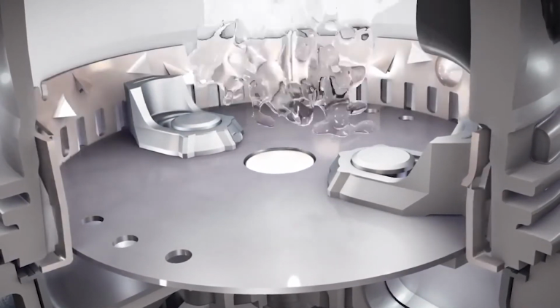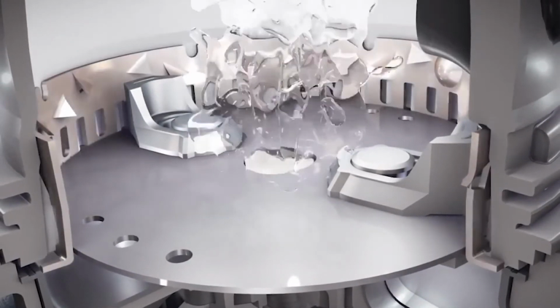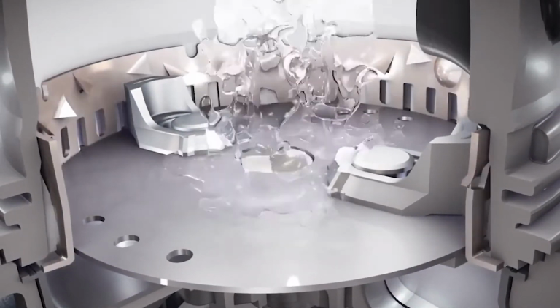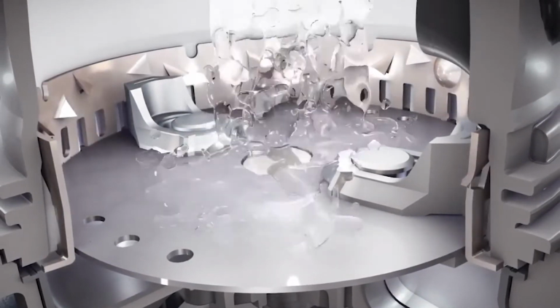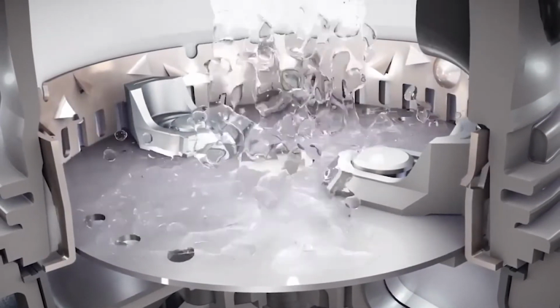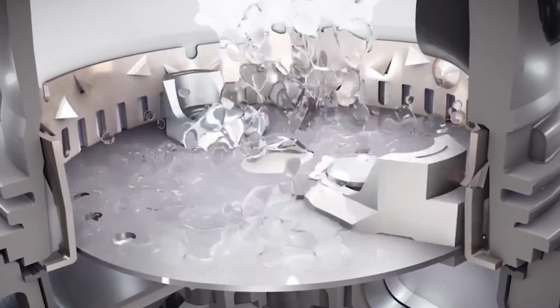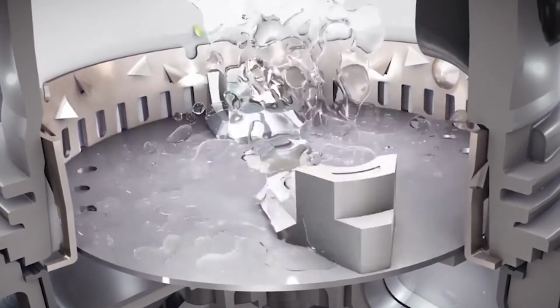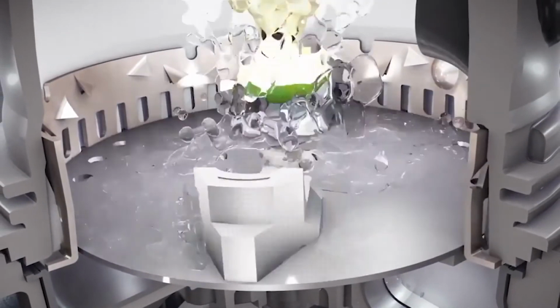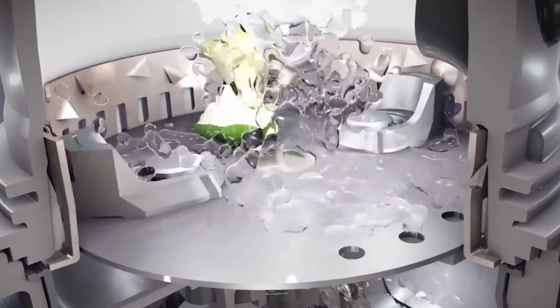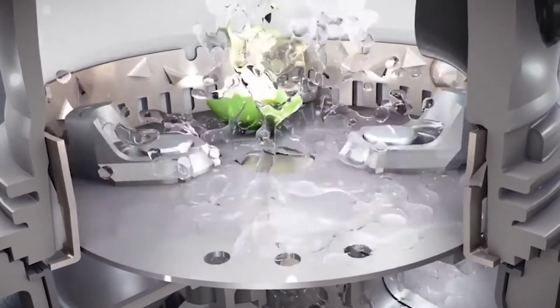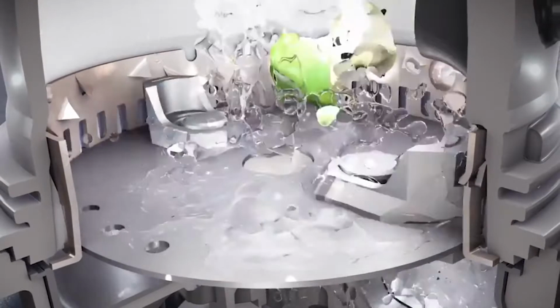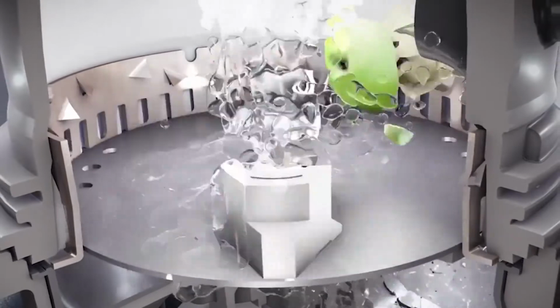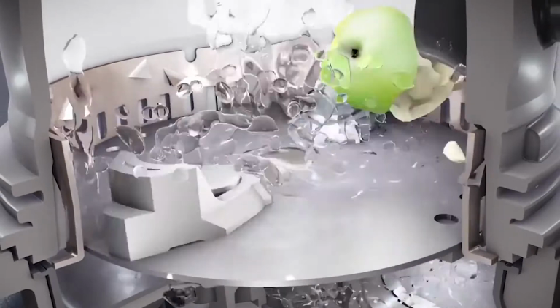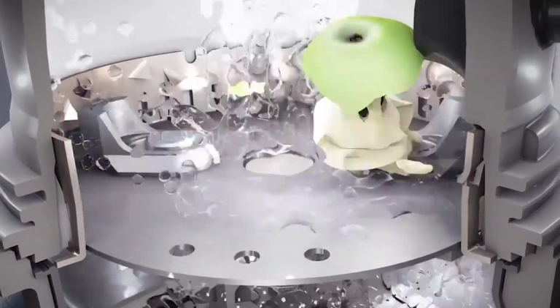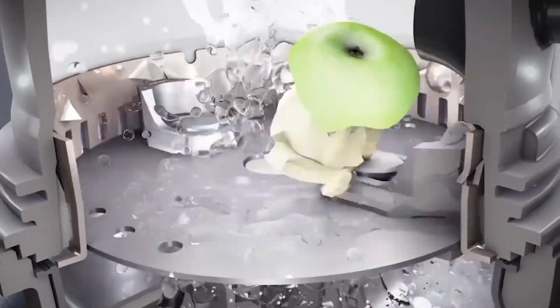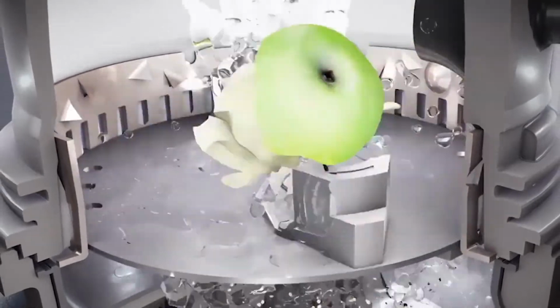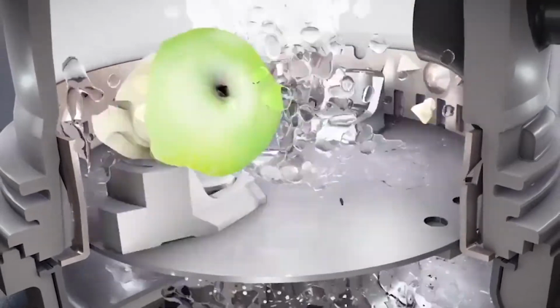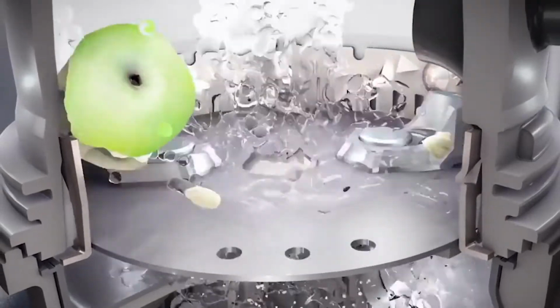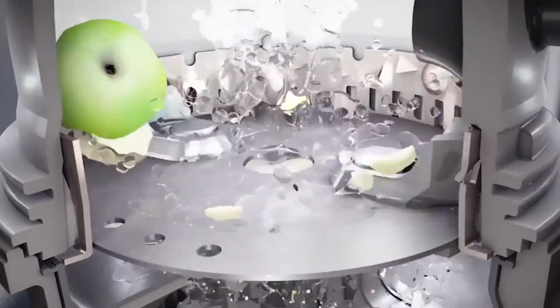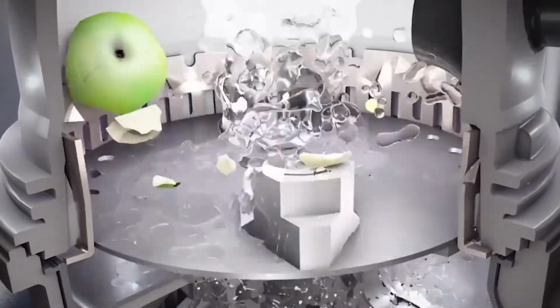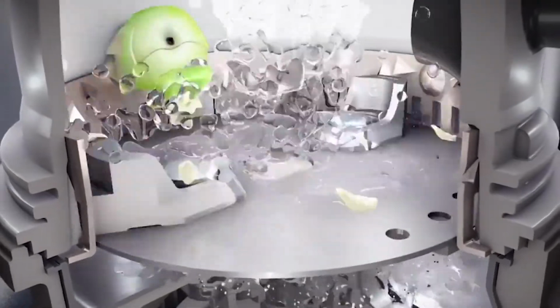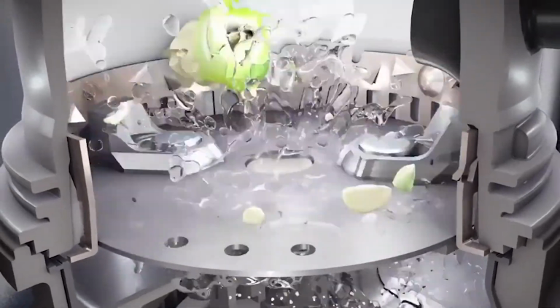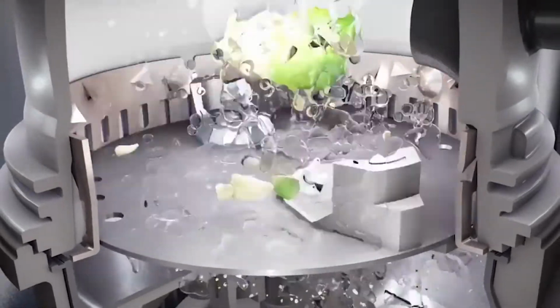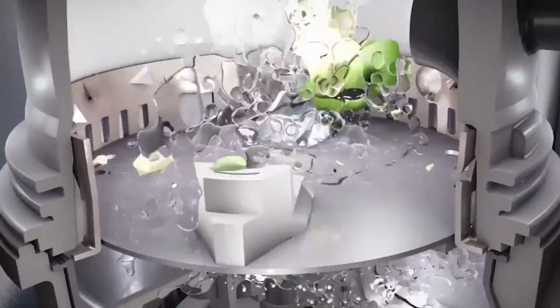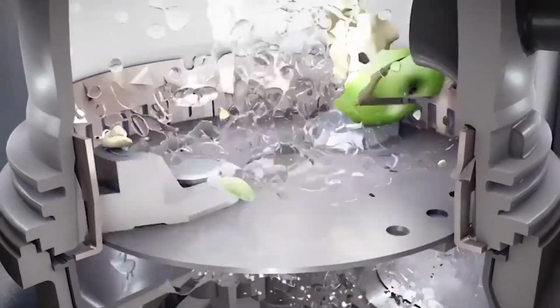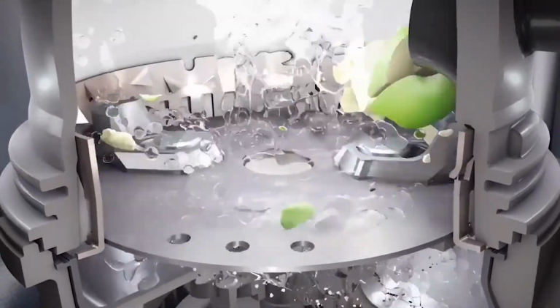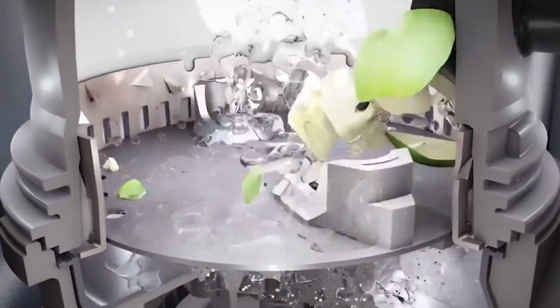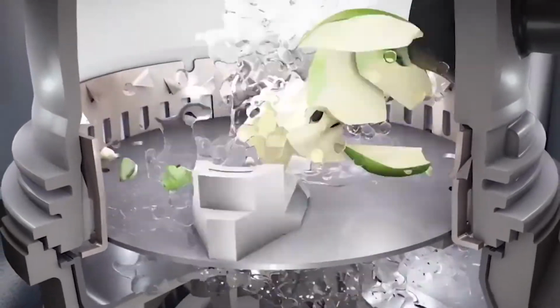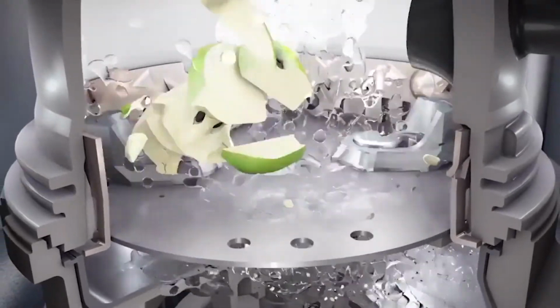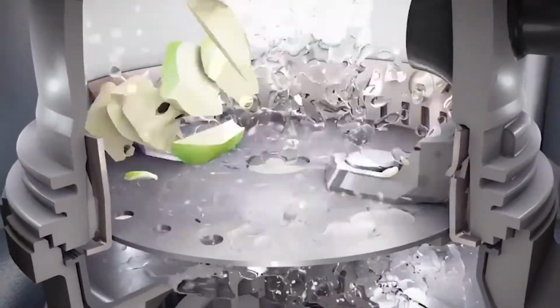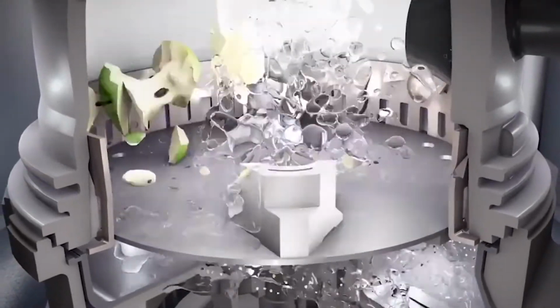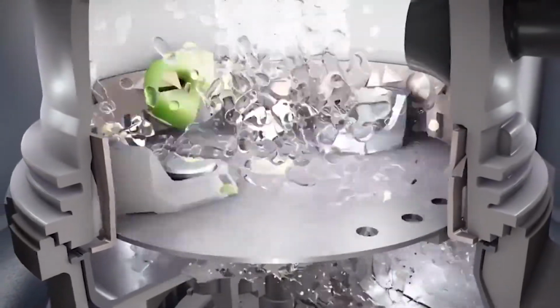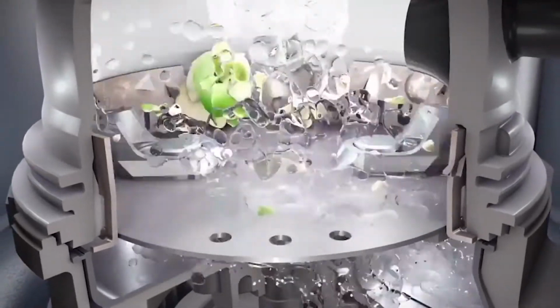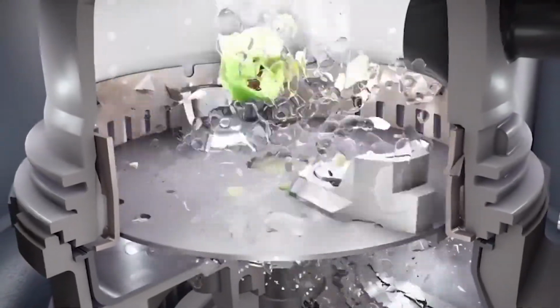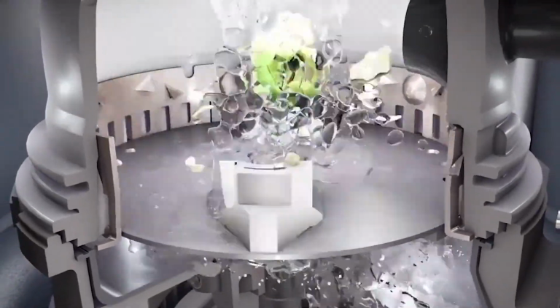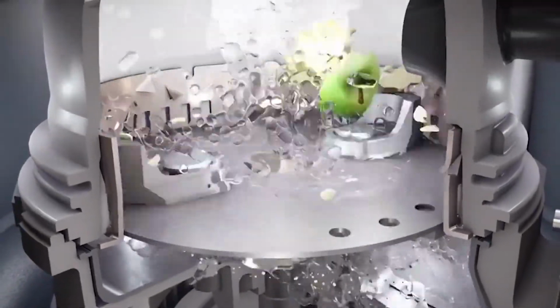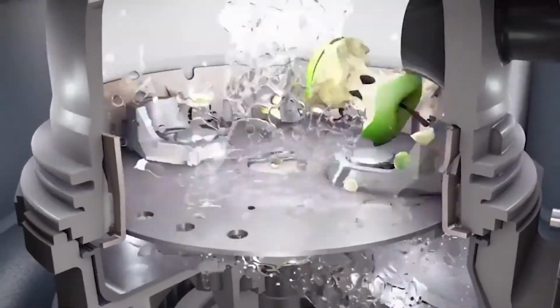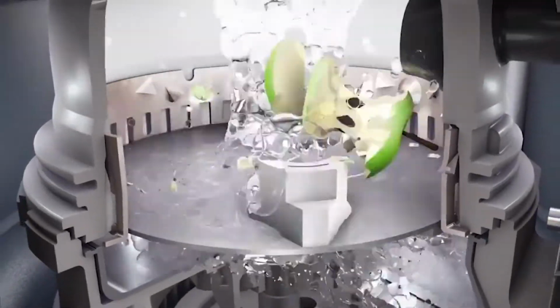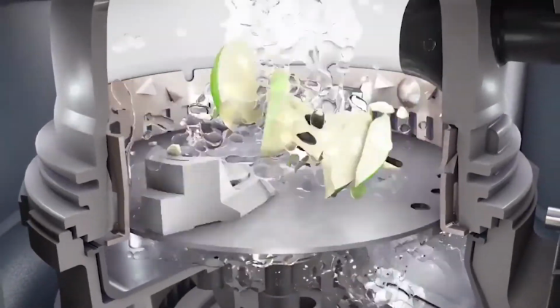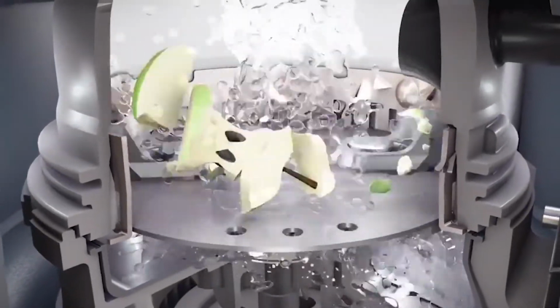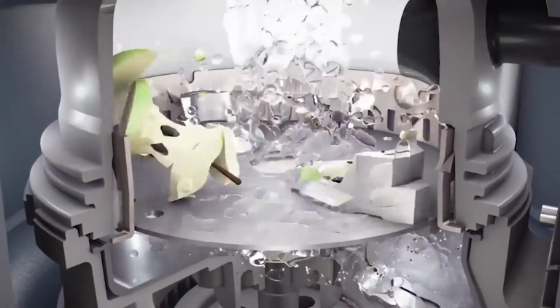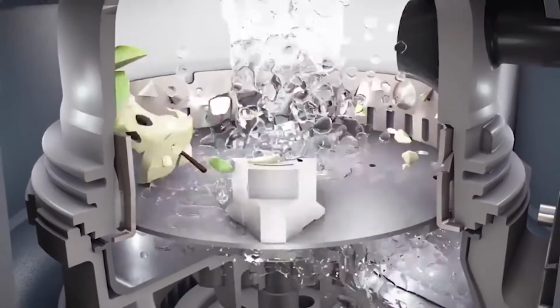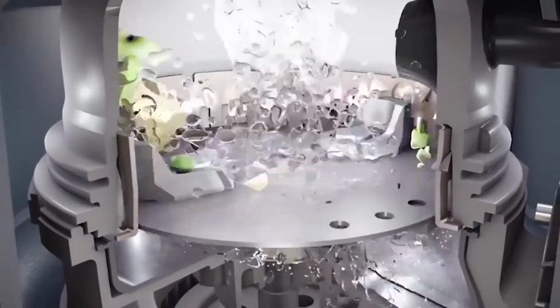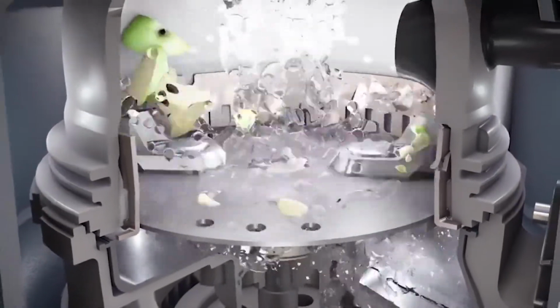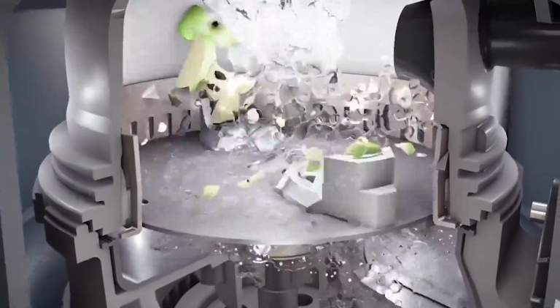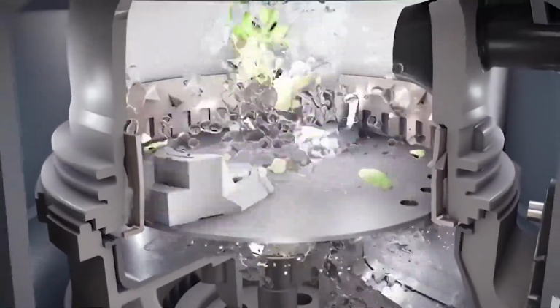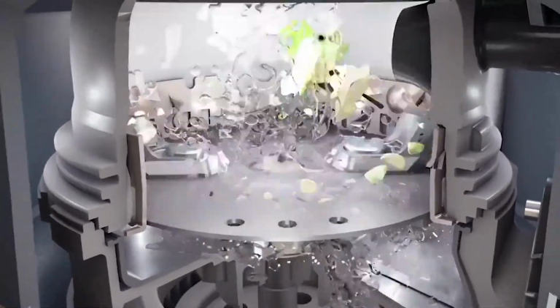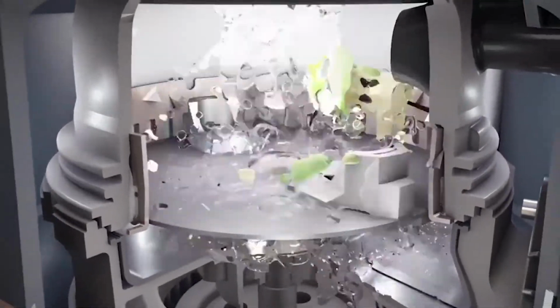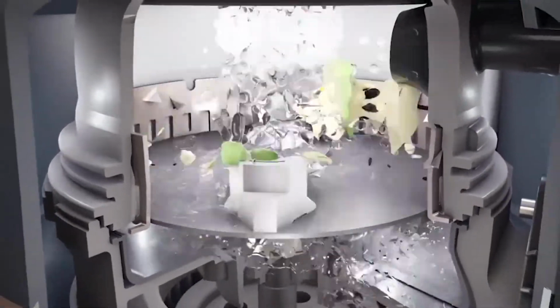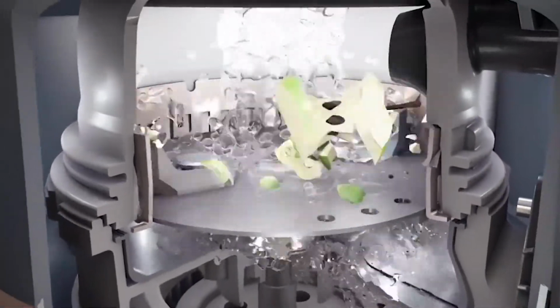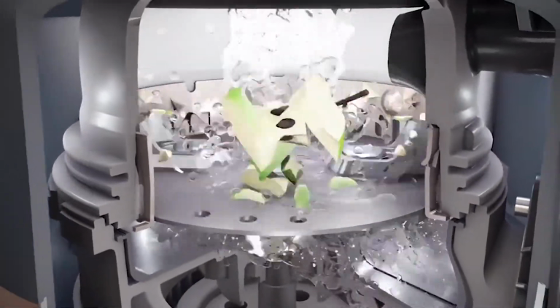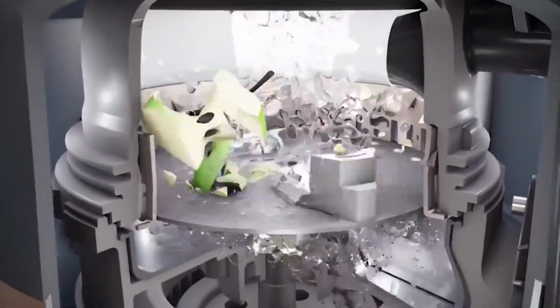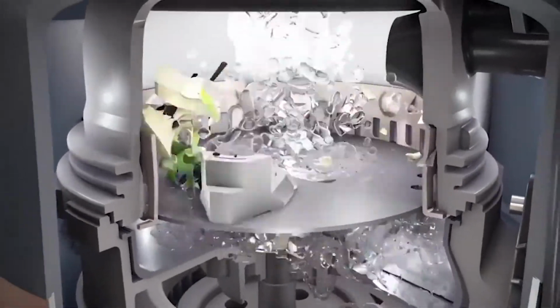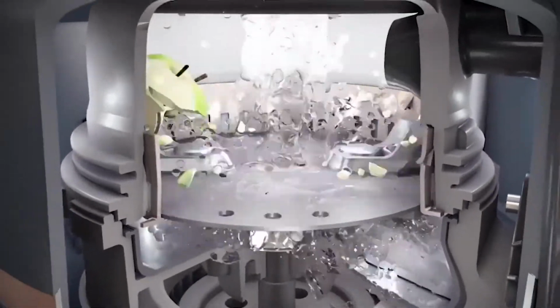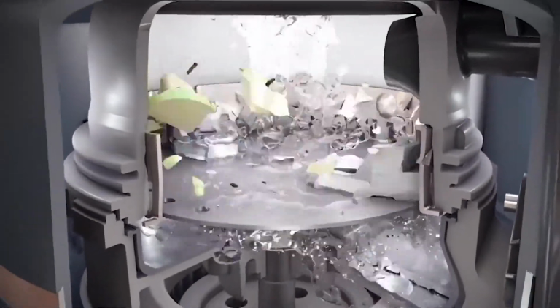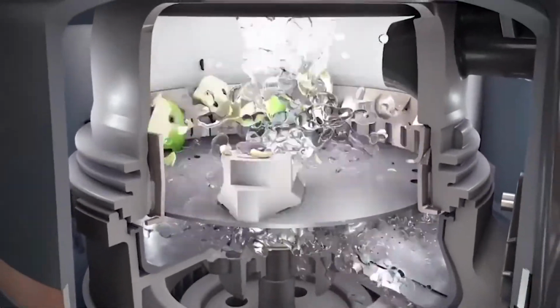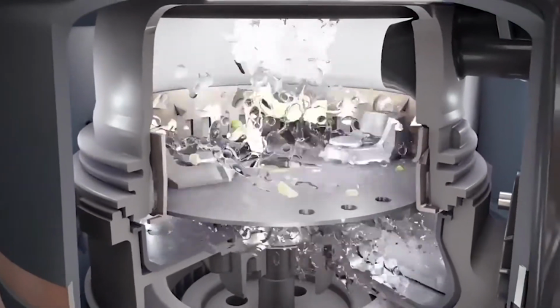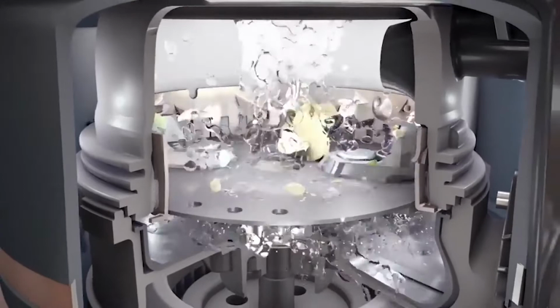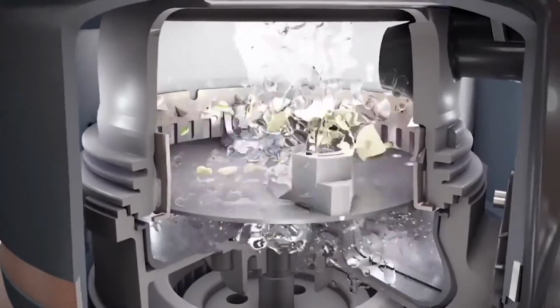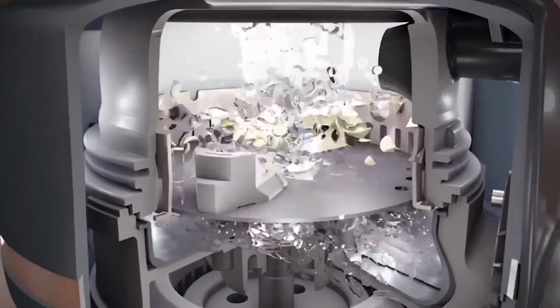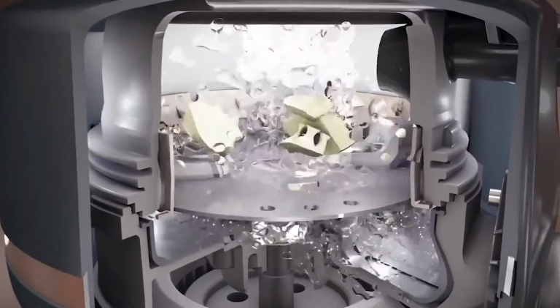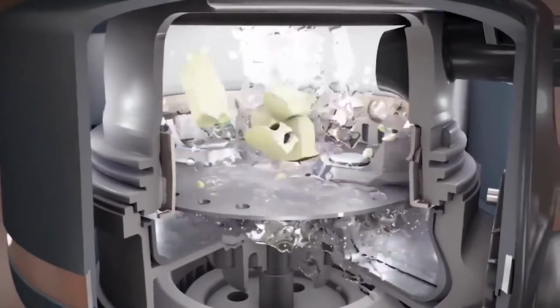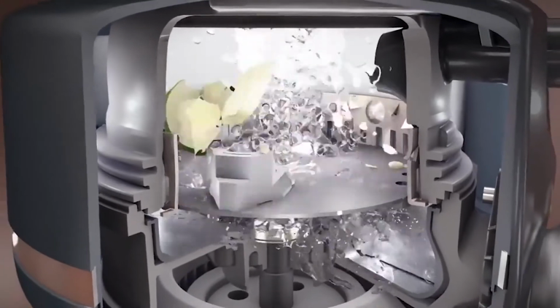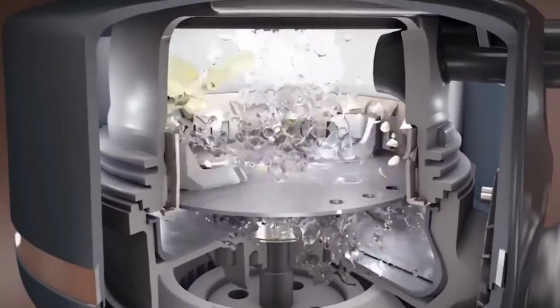The grind ring breaks food waste down into very fine particles, almost liquefying them, so they can flush through your plumbing.